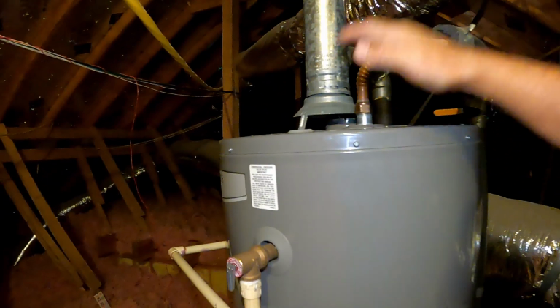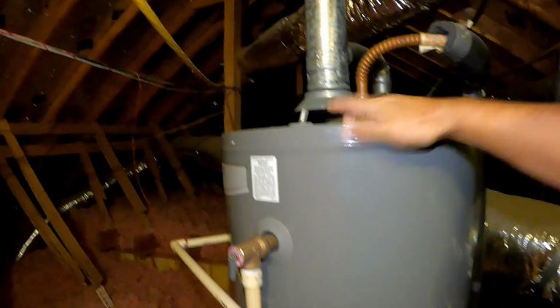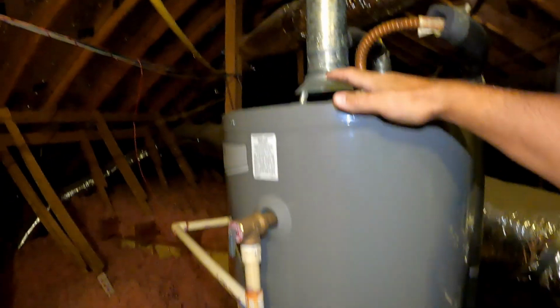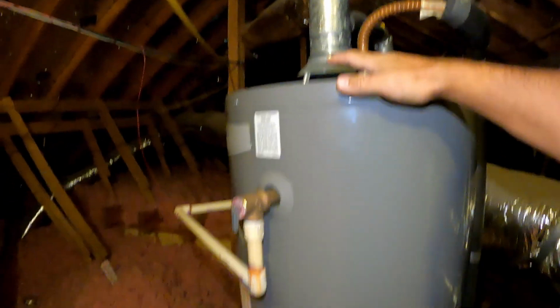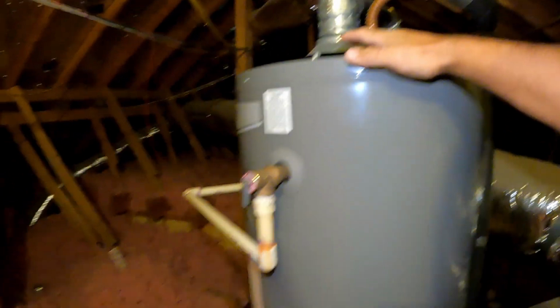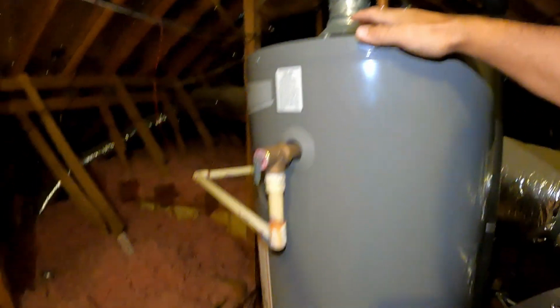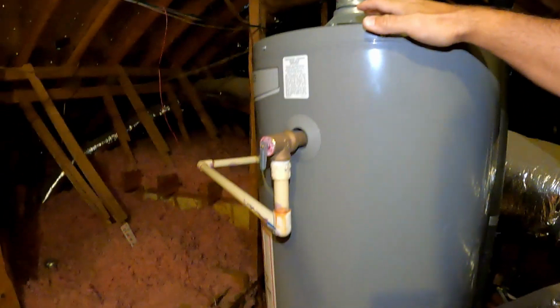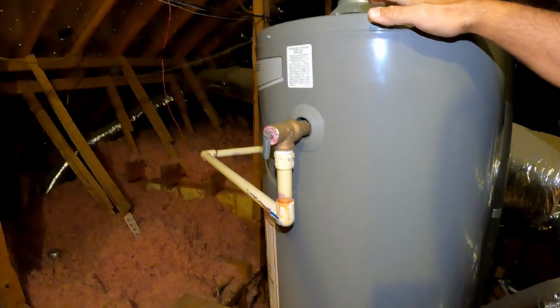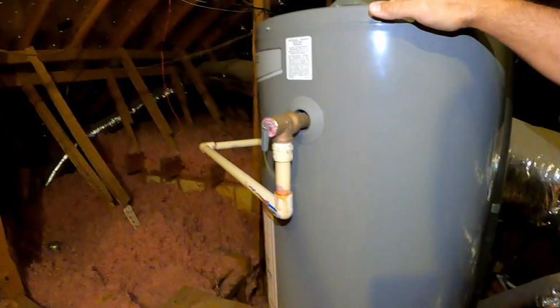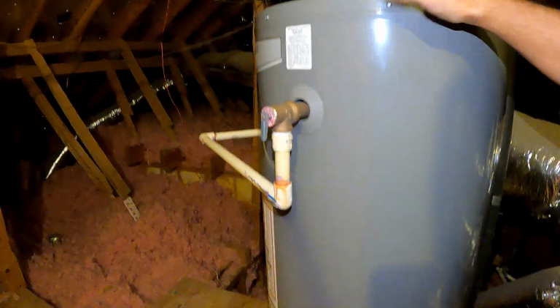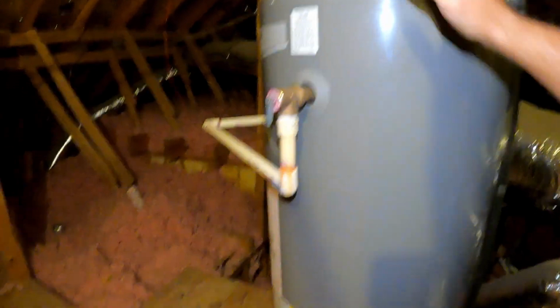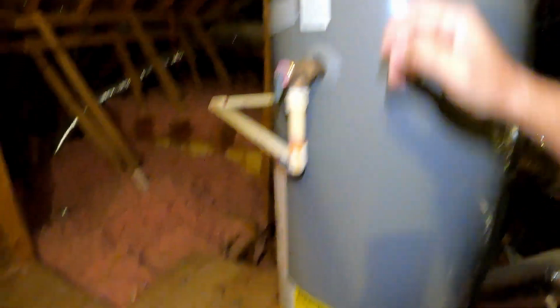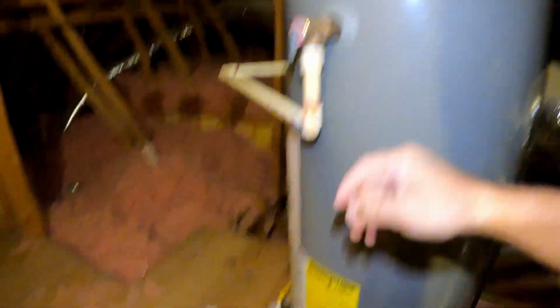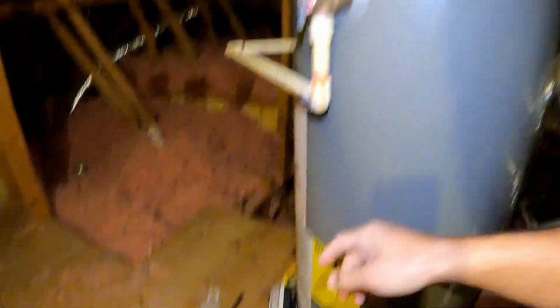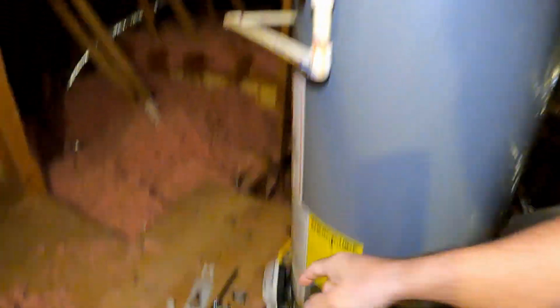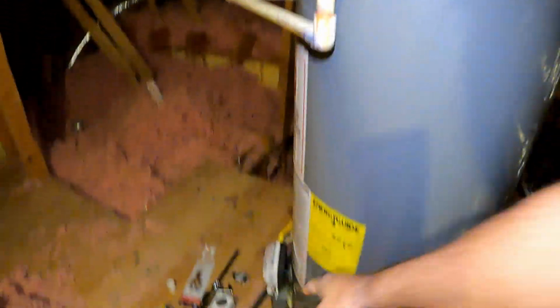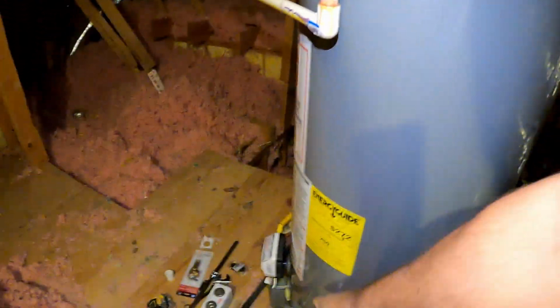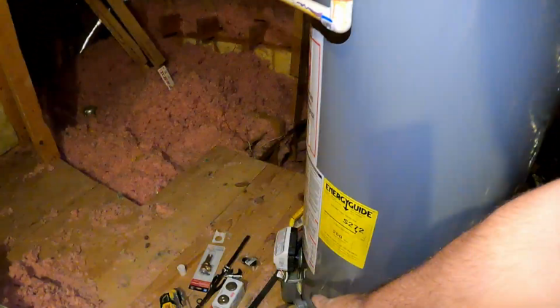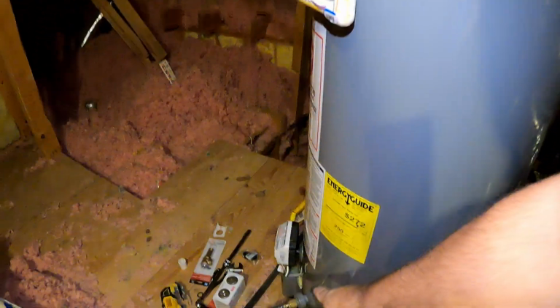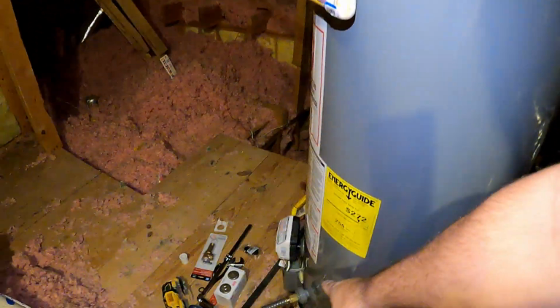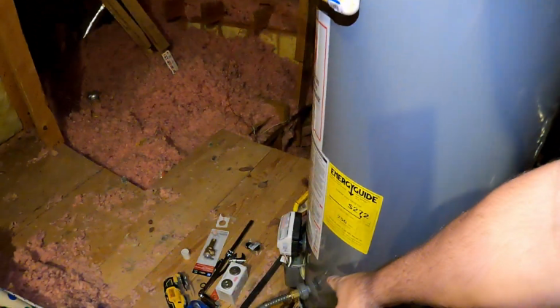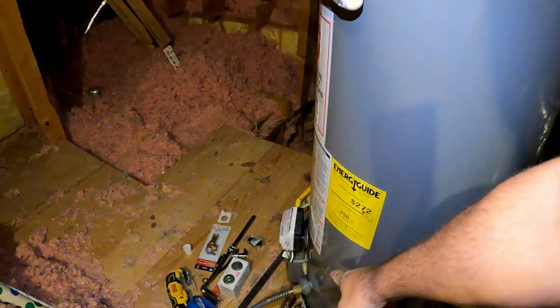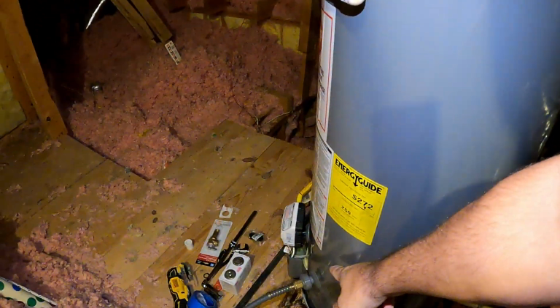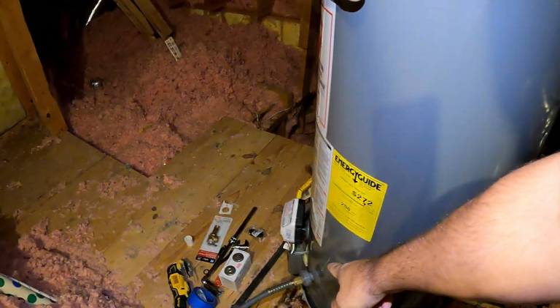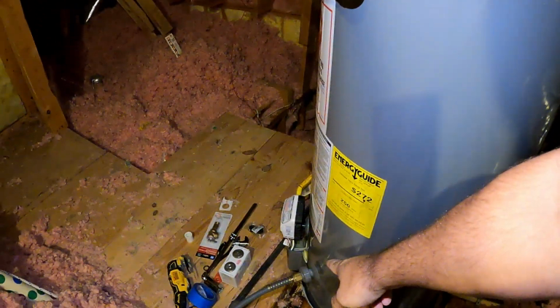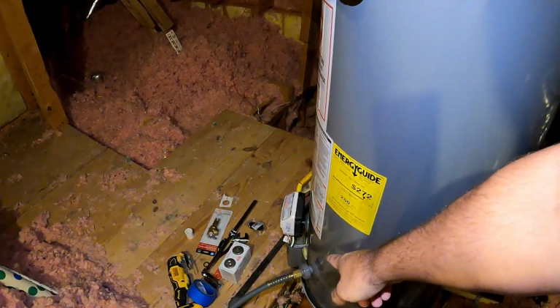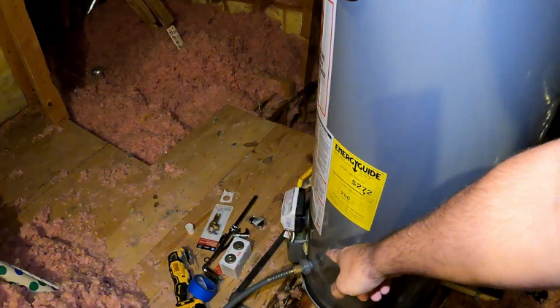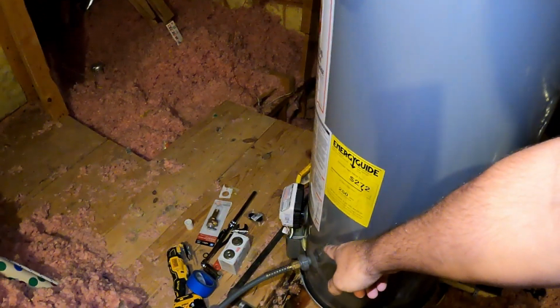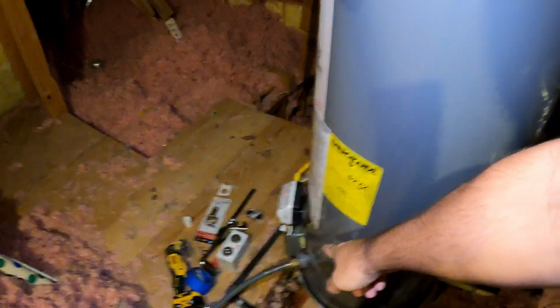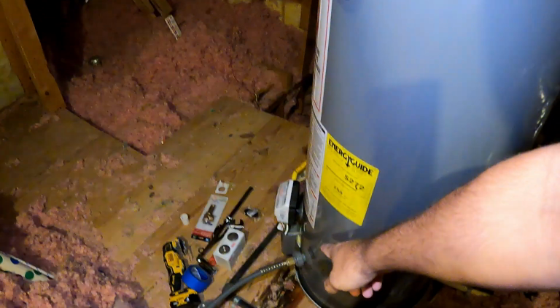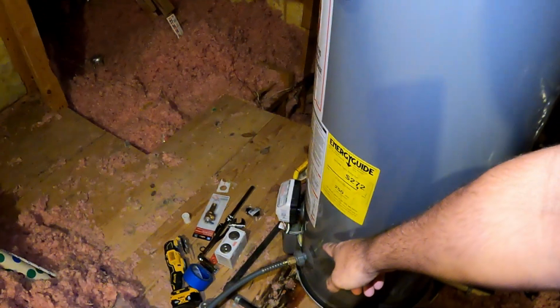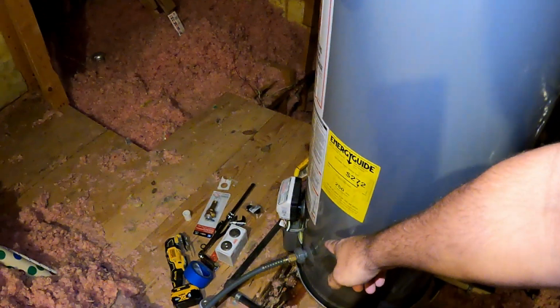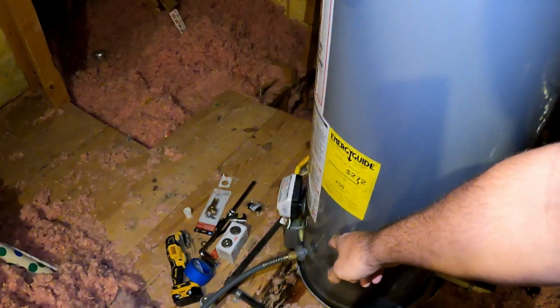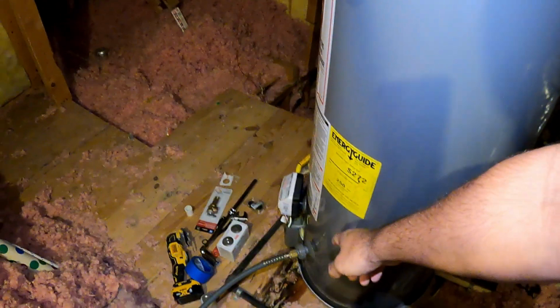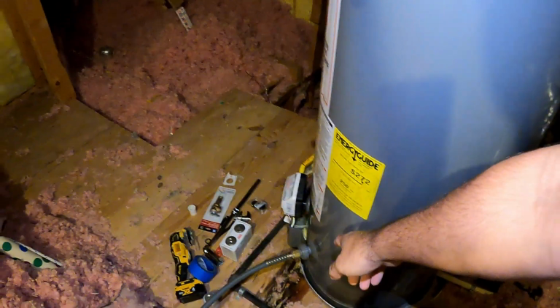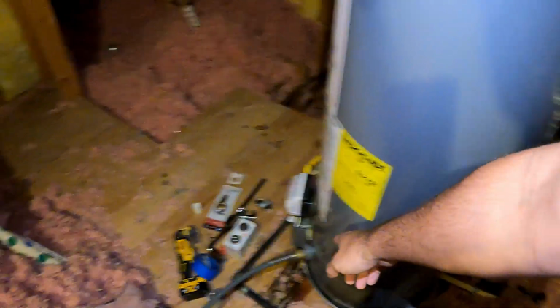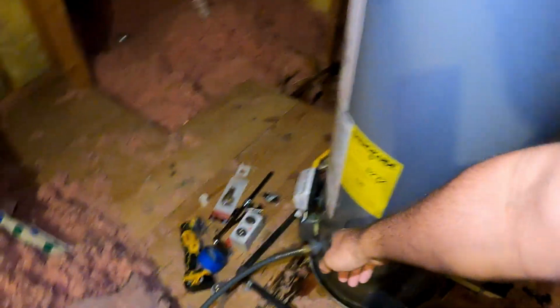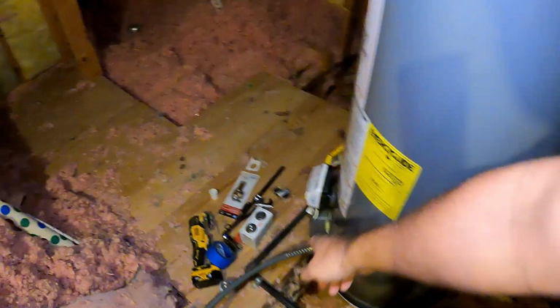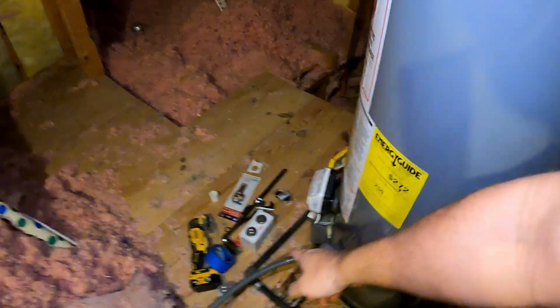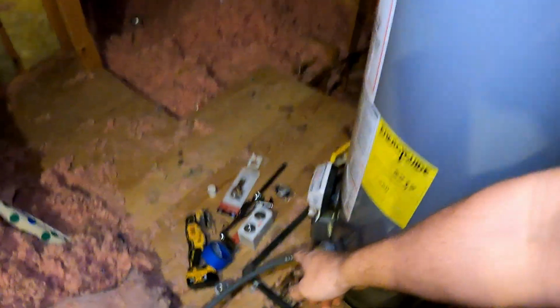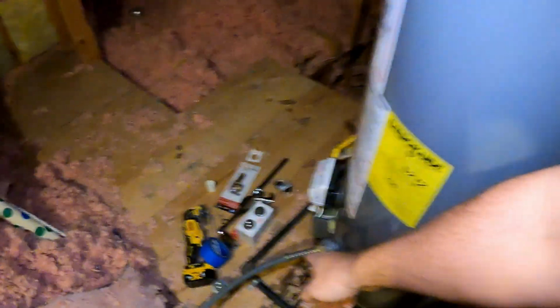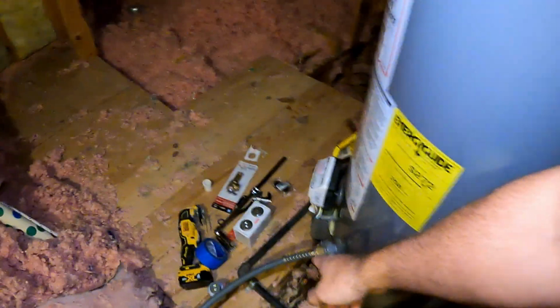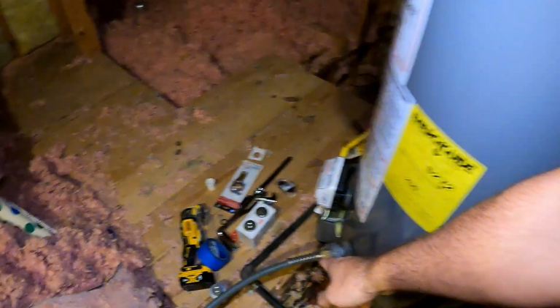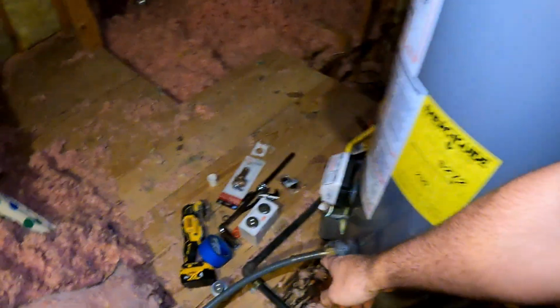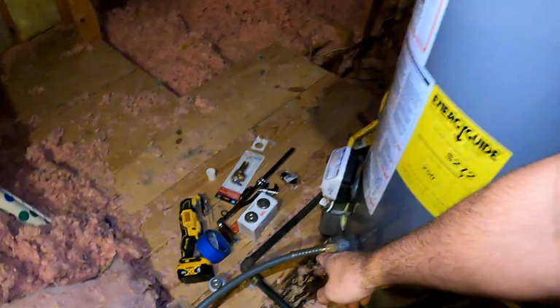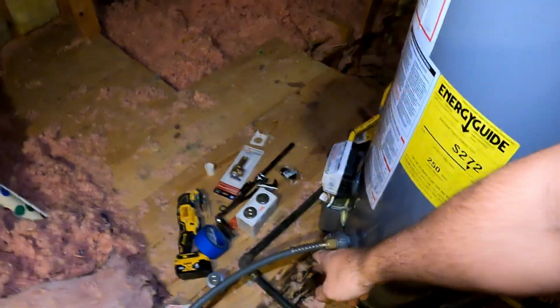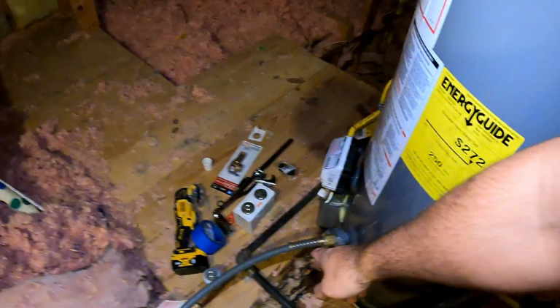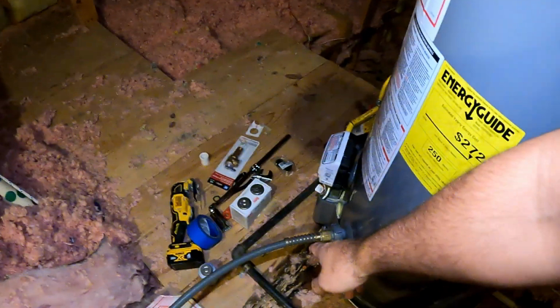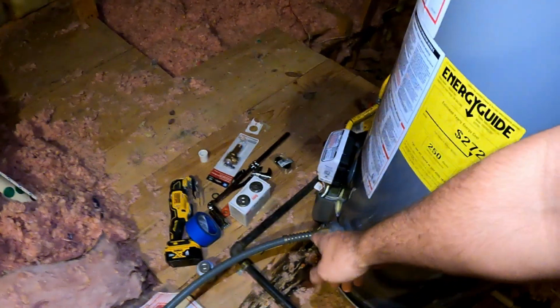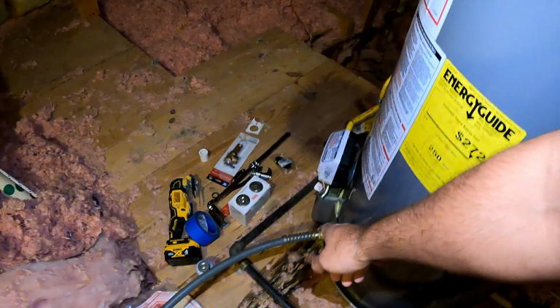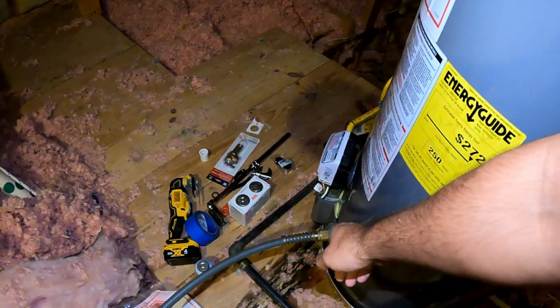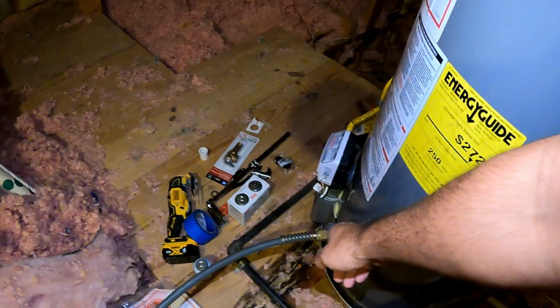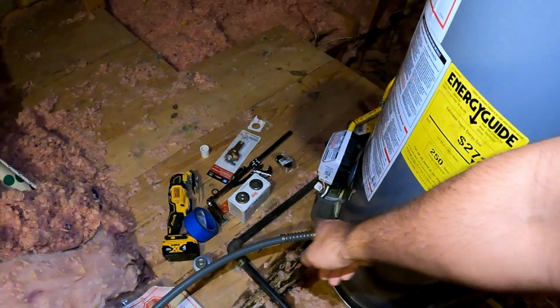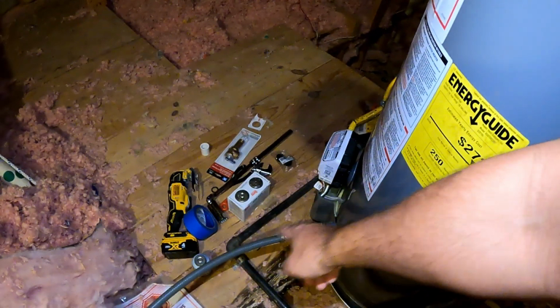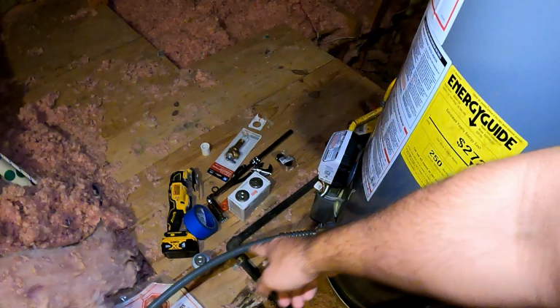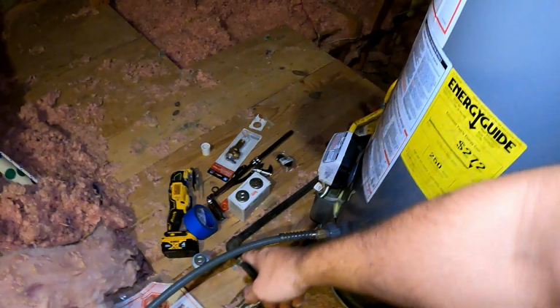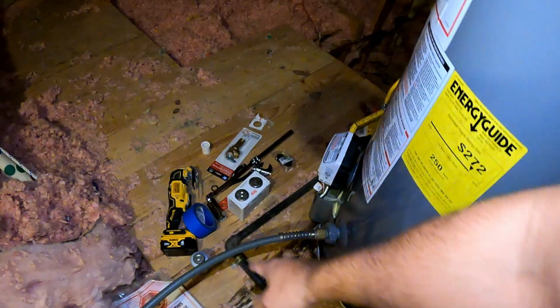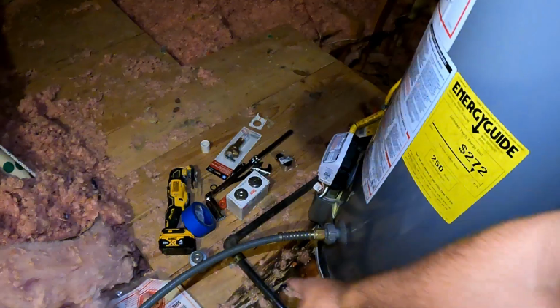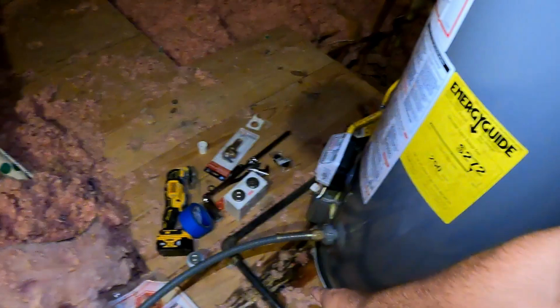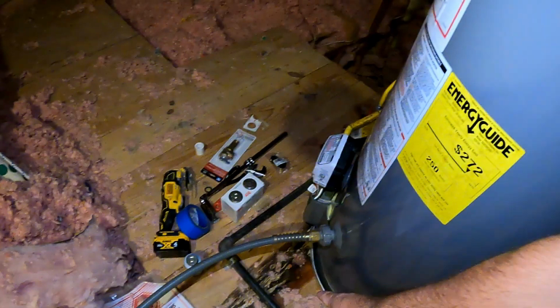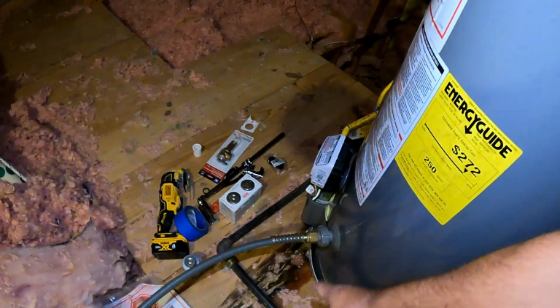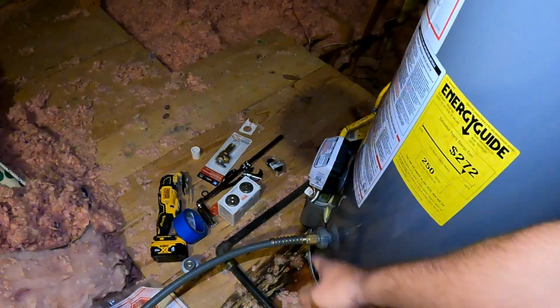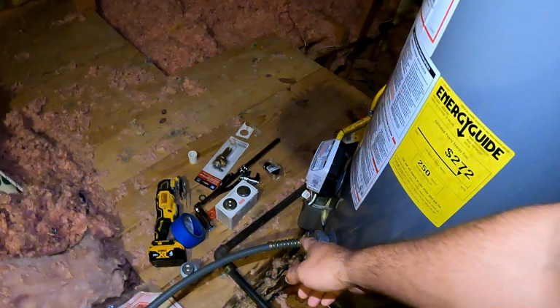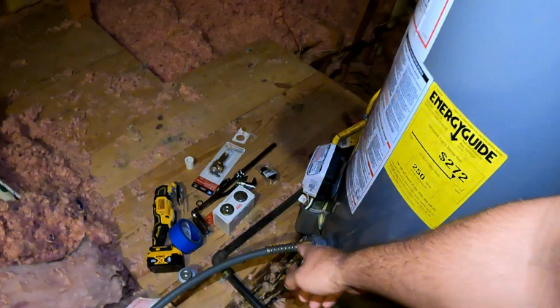Second thing, I'm going to open the drain line on the bottom. I already connected the hose and it's going straight to the bathtub.